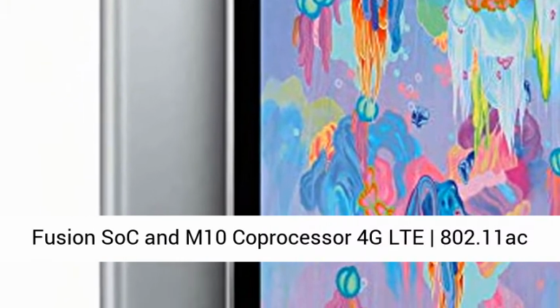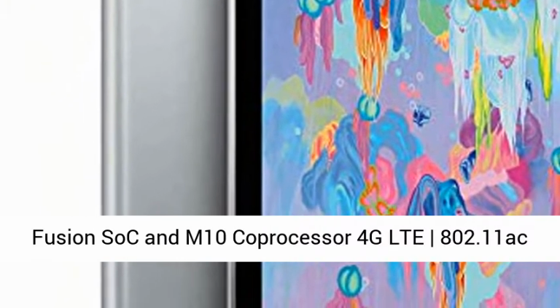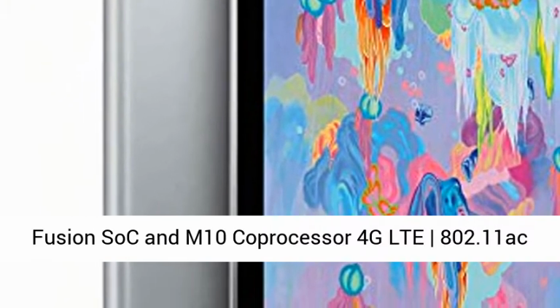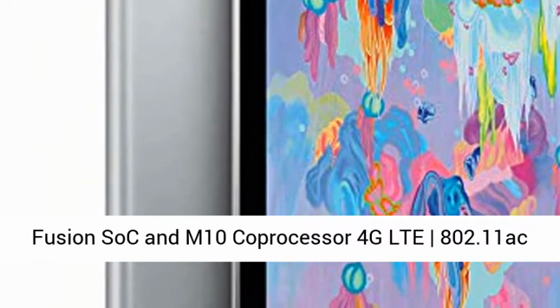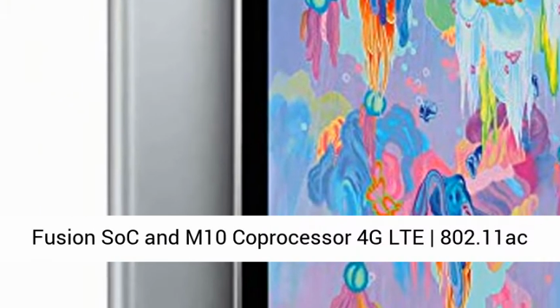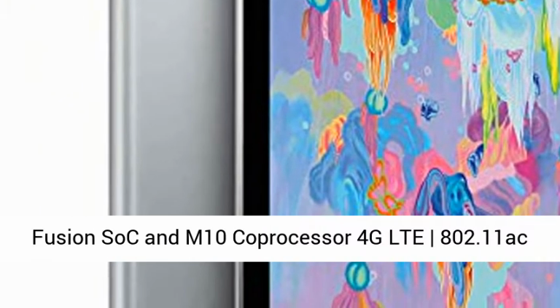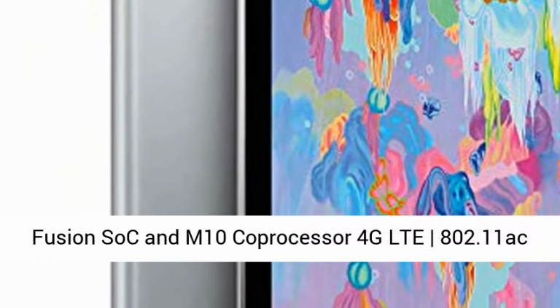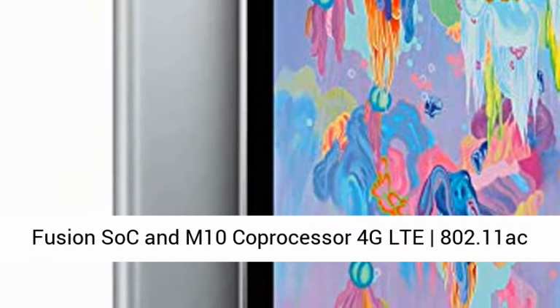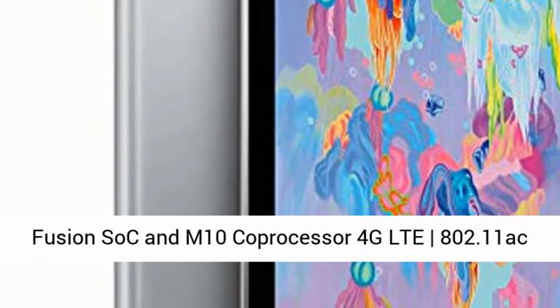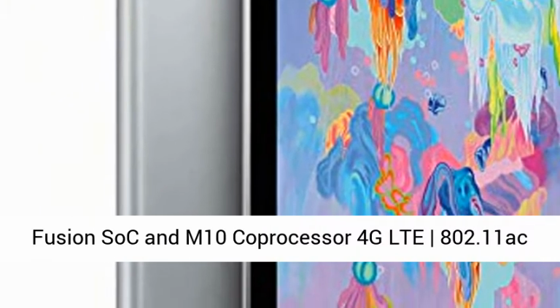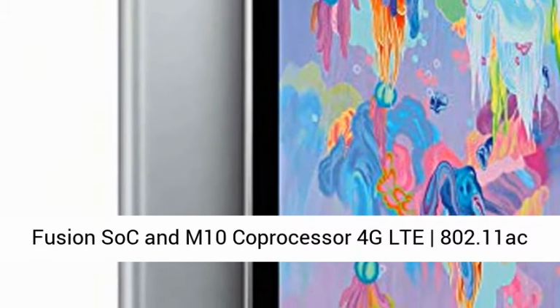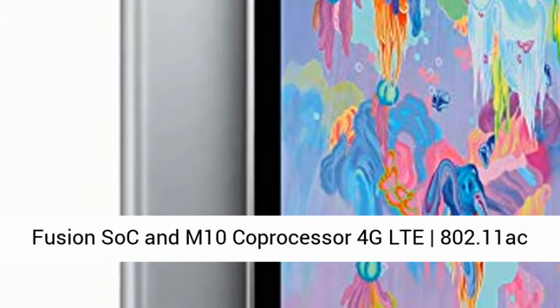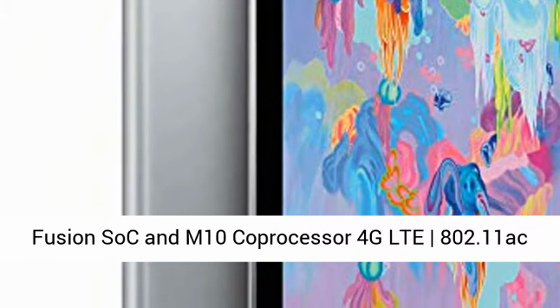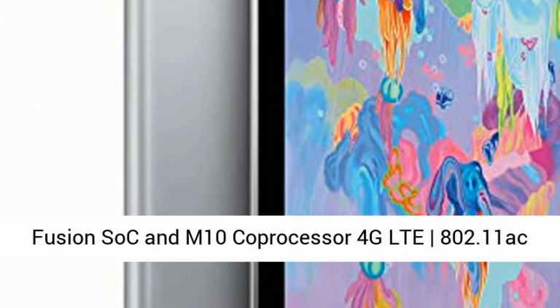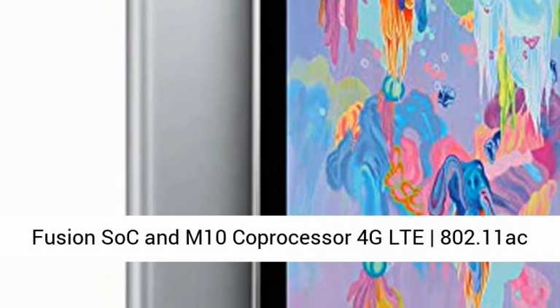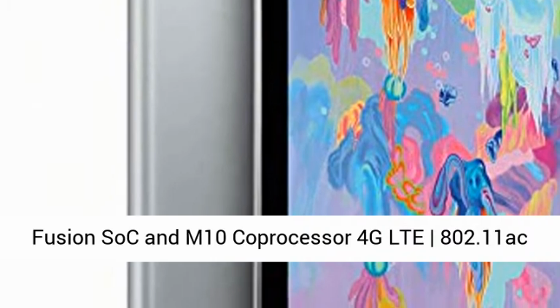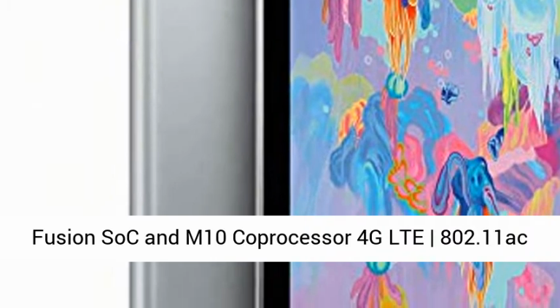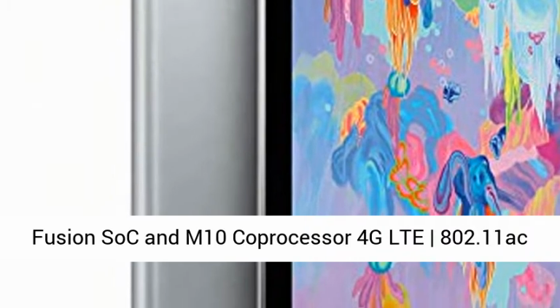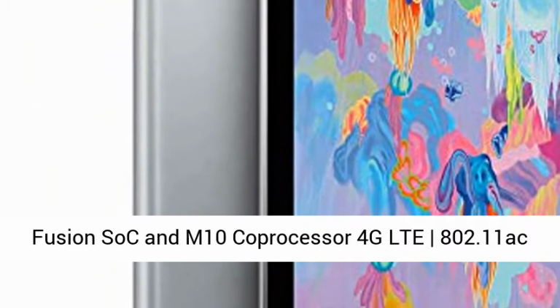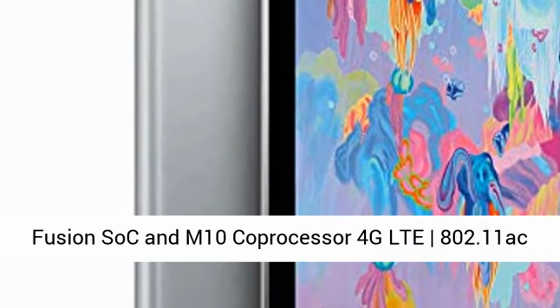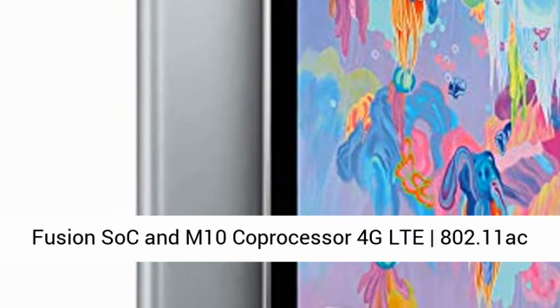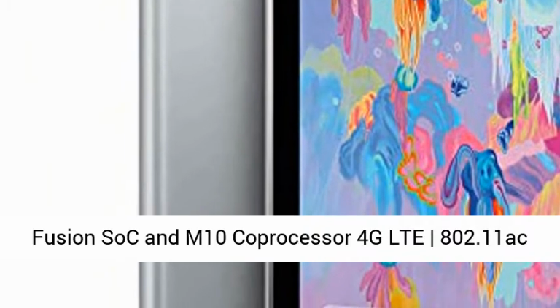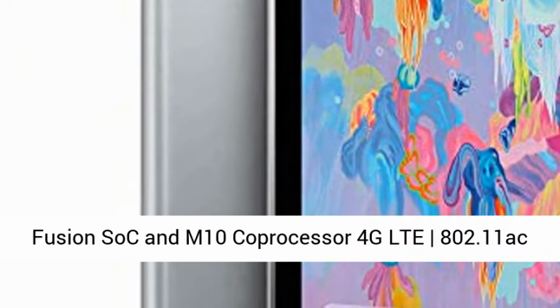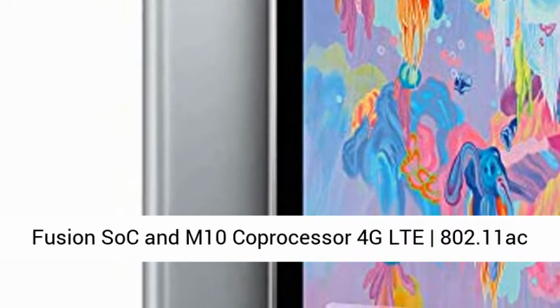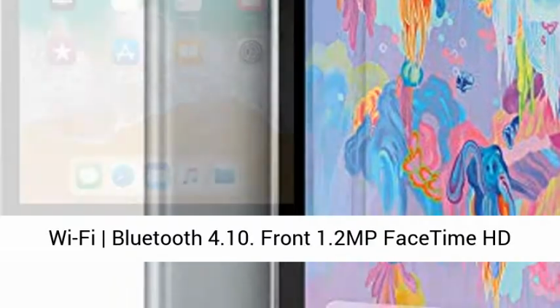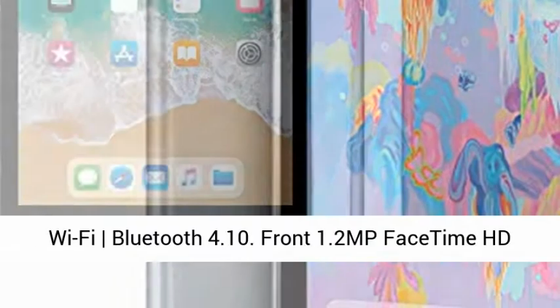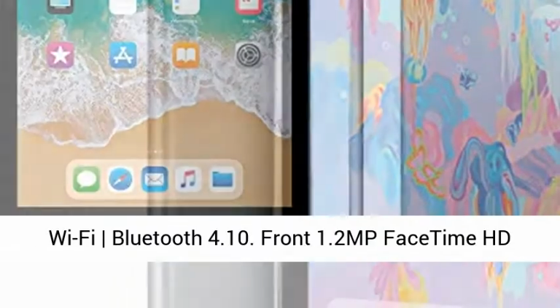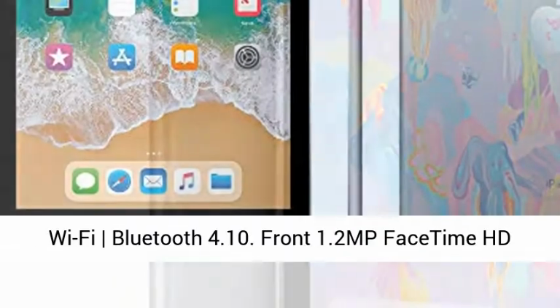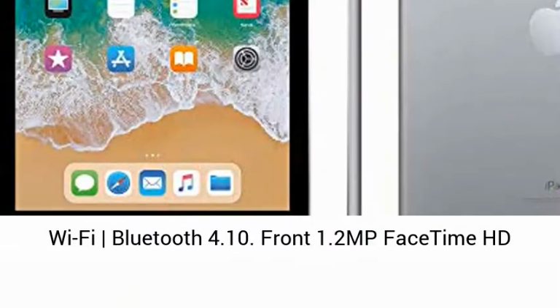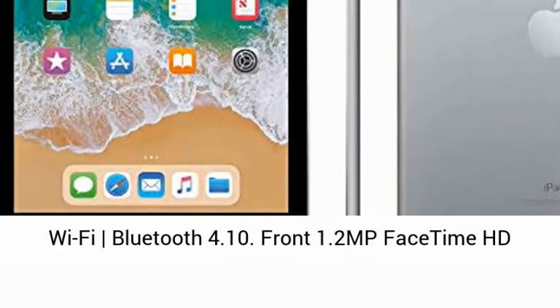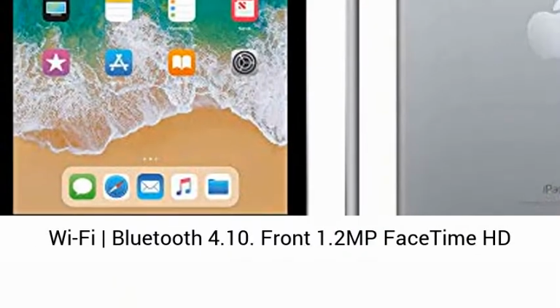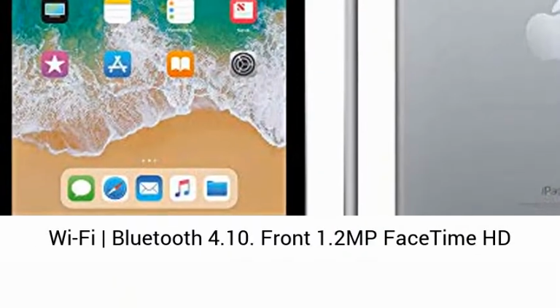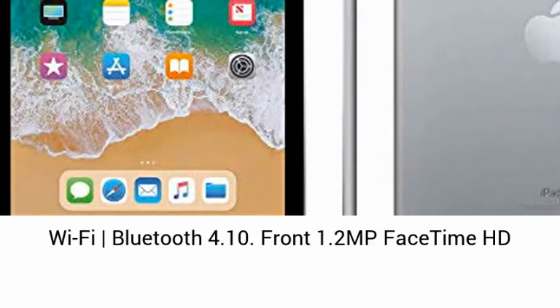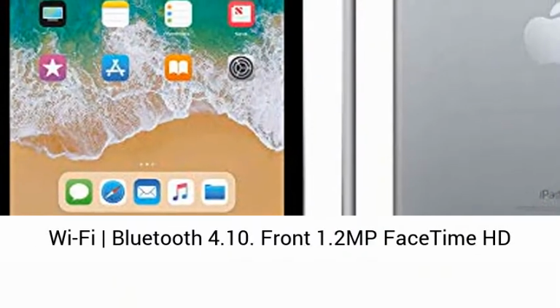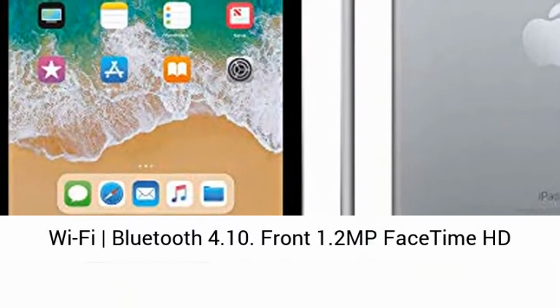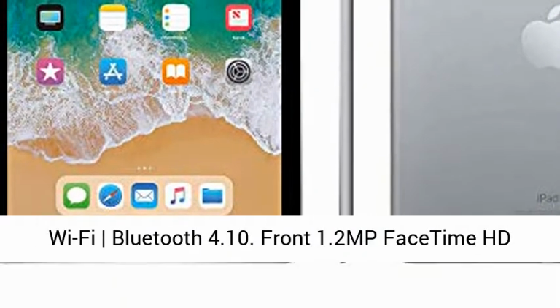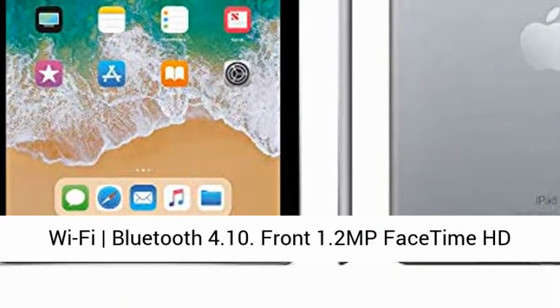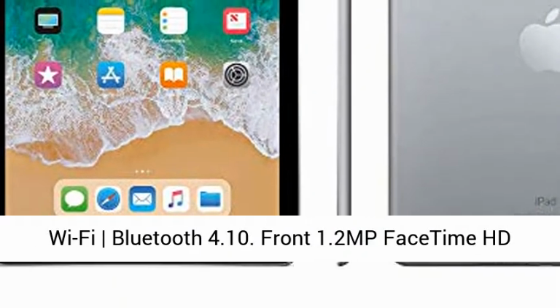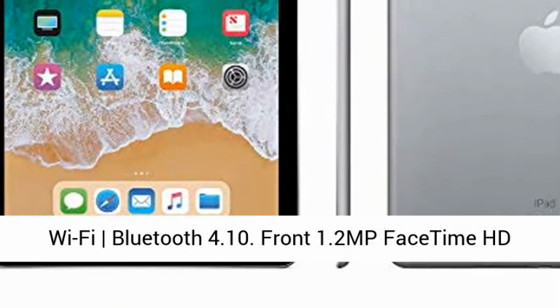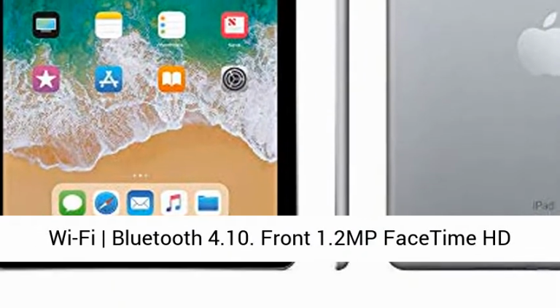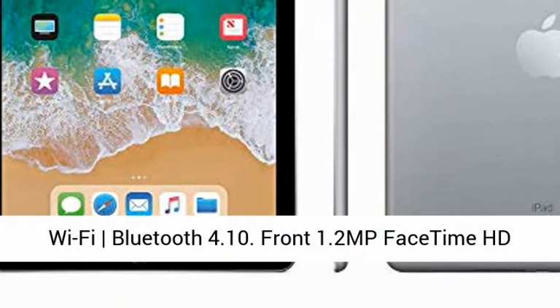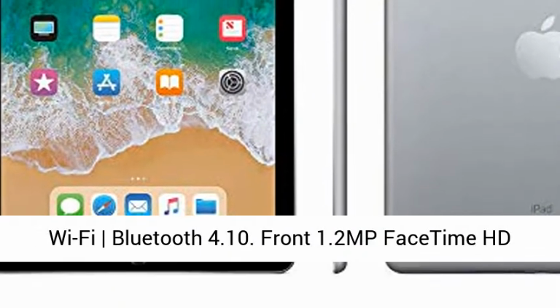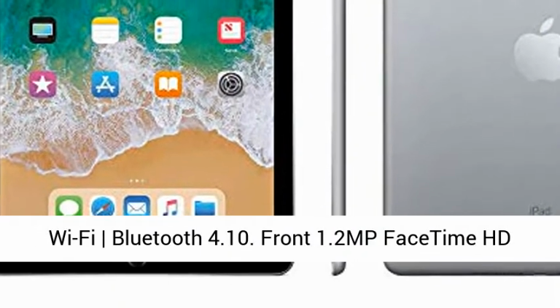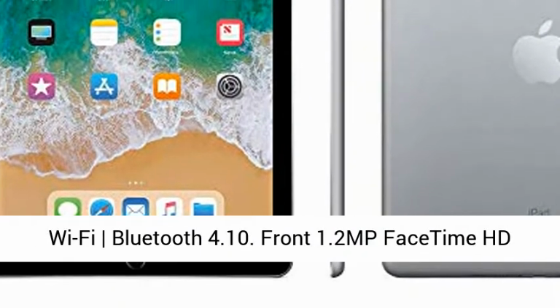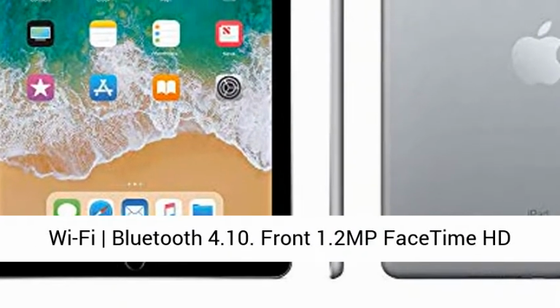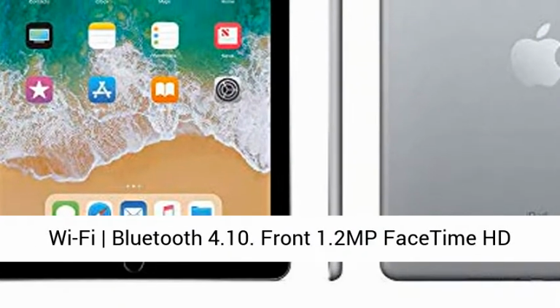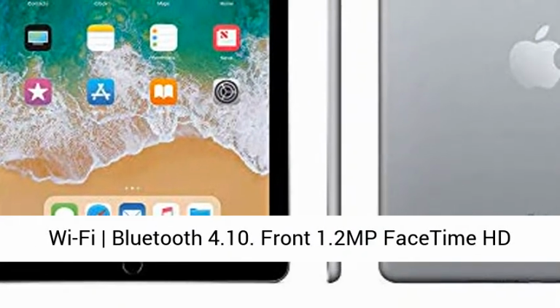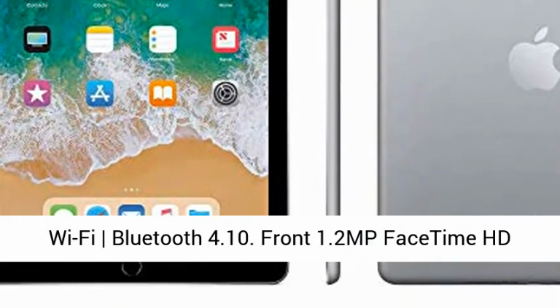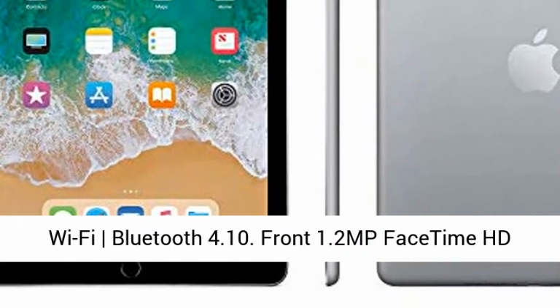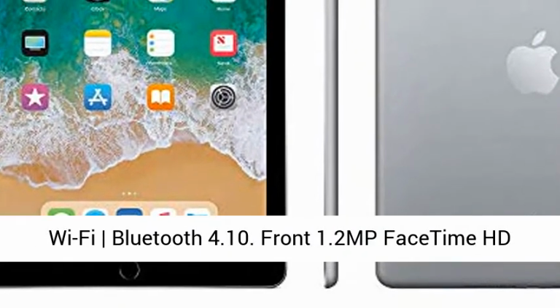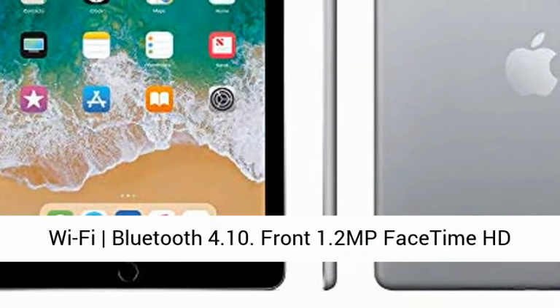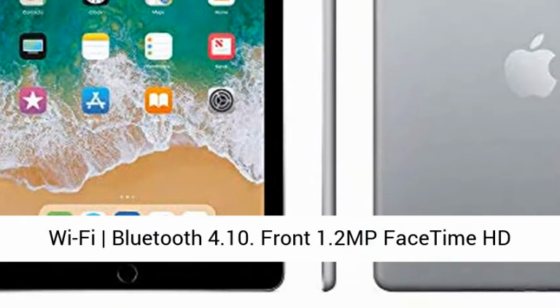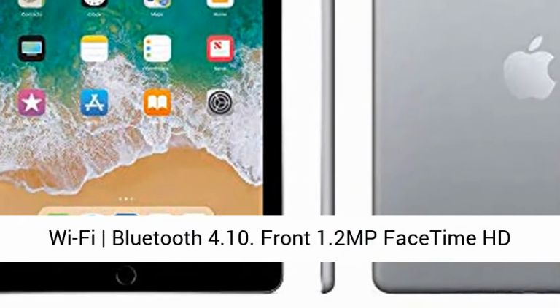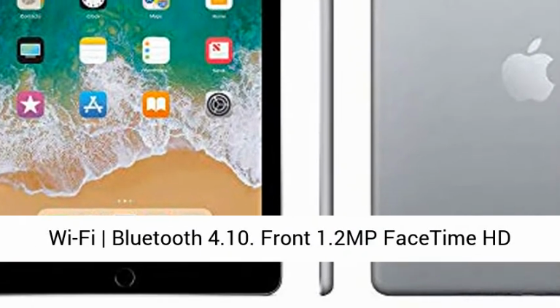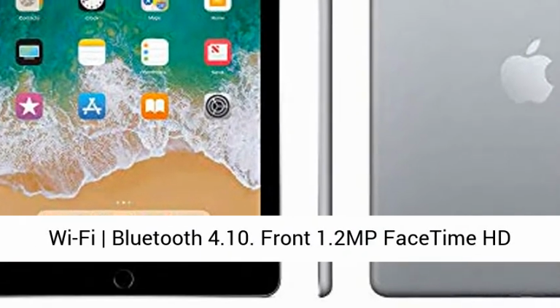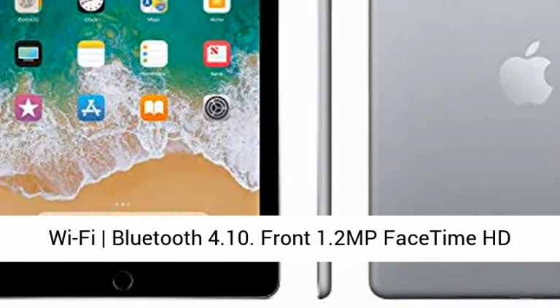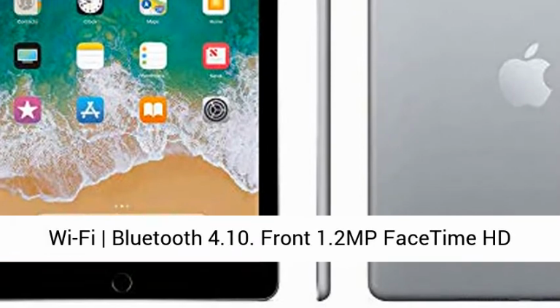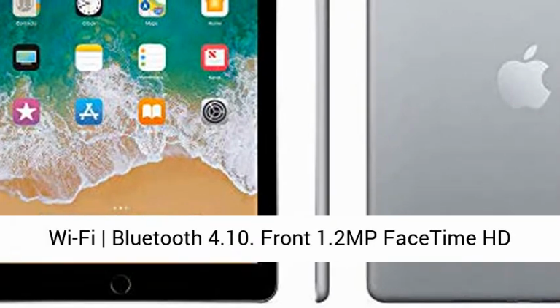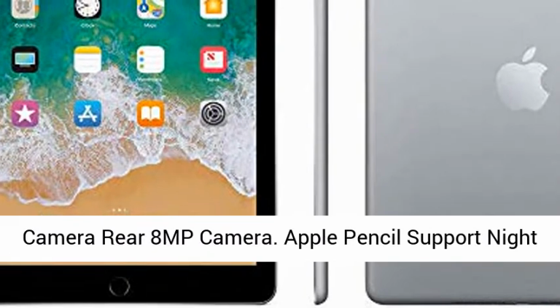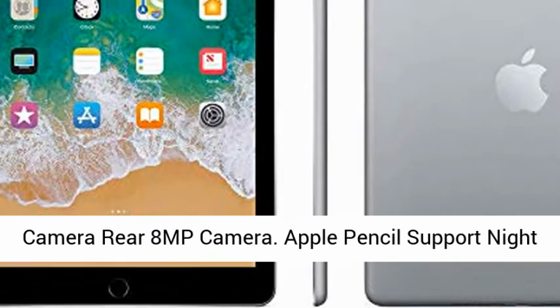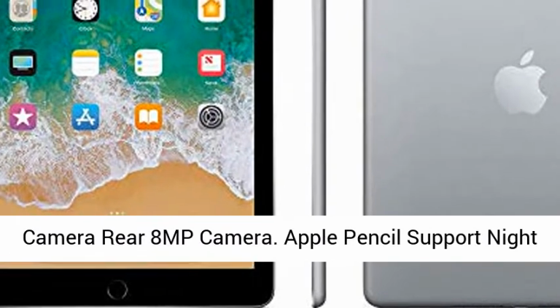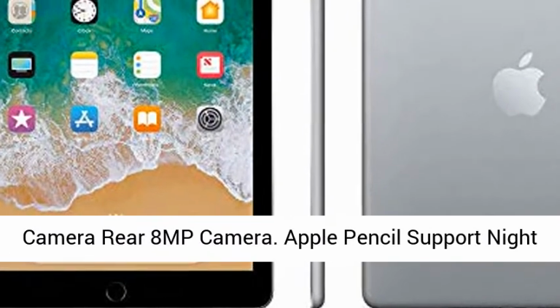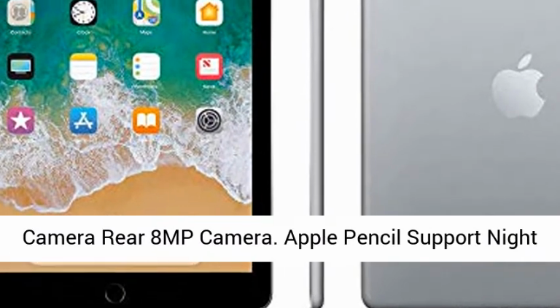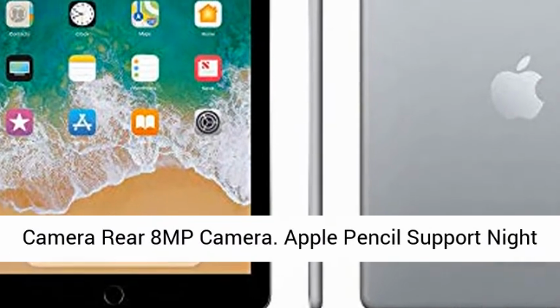Apple A10 Fusion SoC and M10 Co-Processor. 4G LTE, 802.11ac Wi-Fi, Bluetooth 4.10.